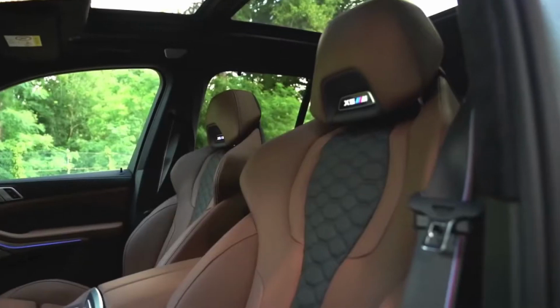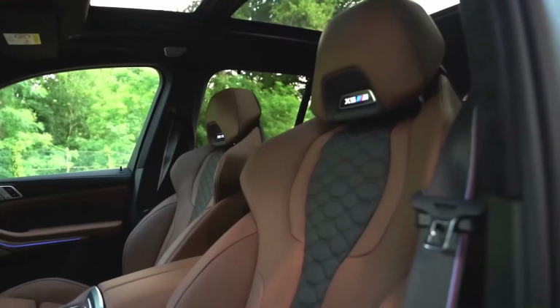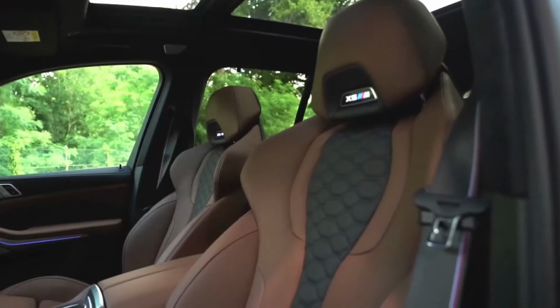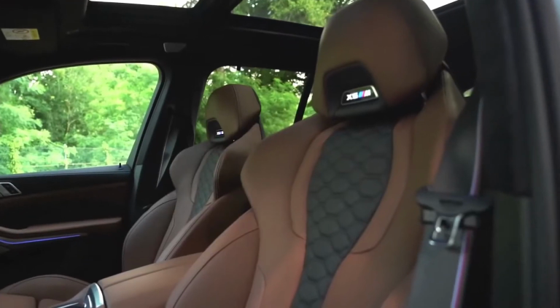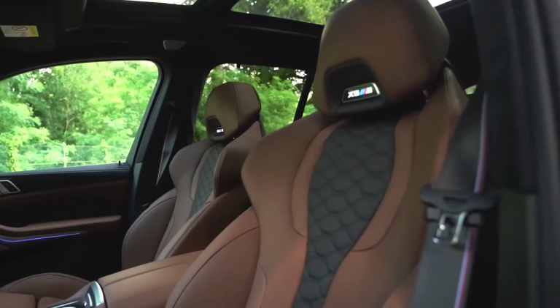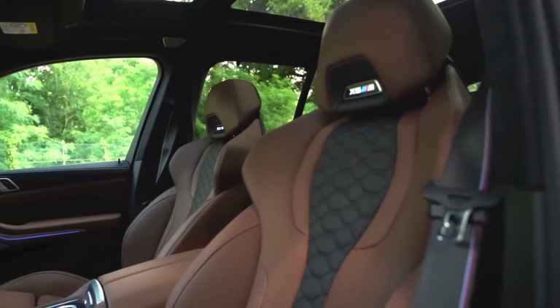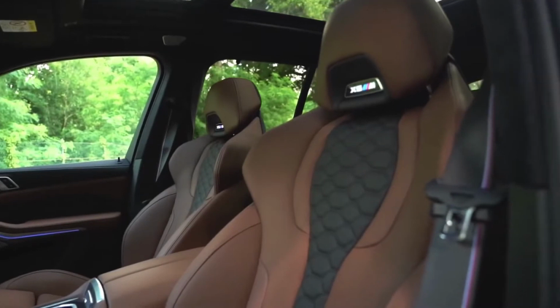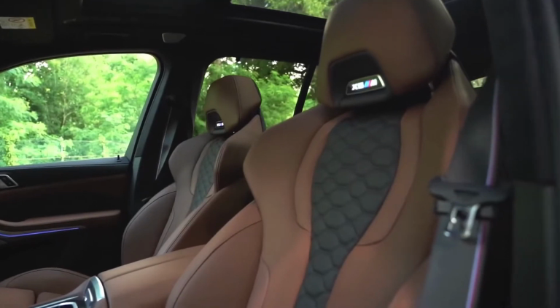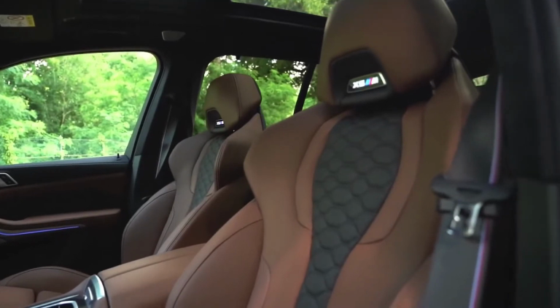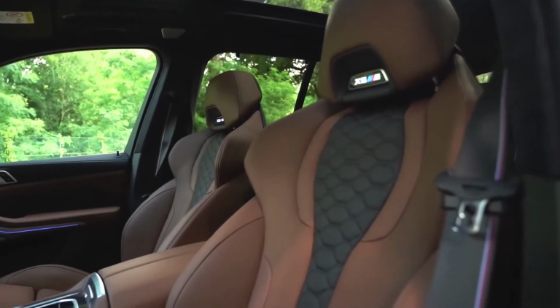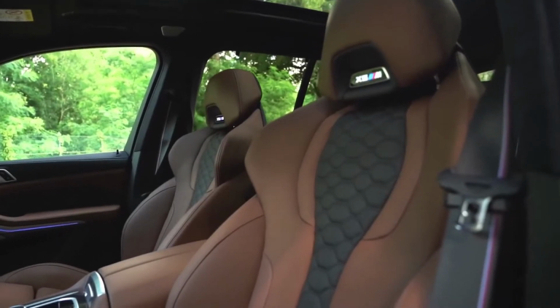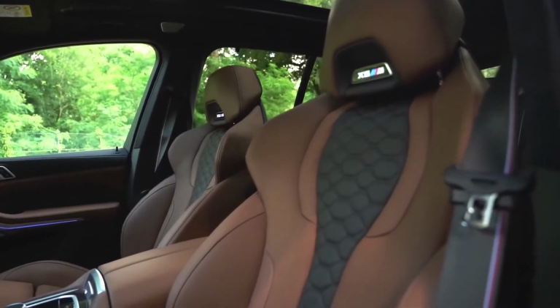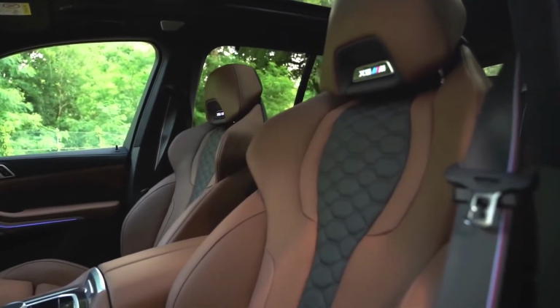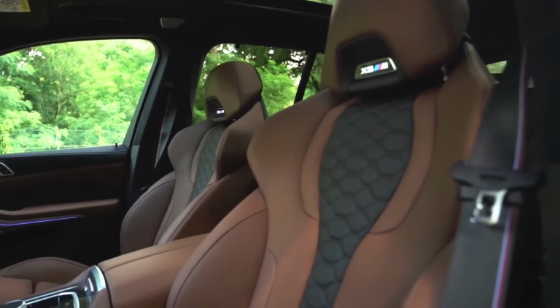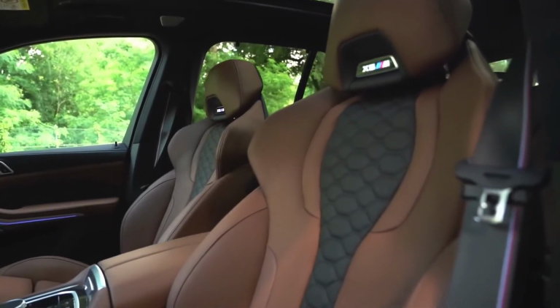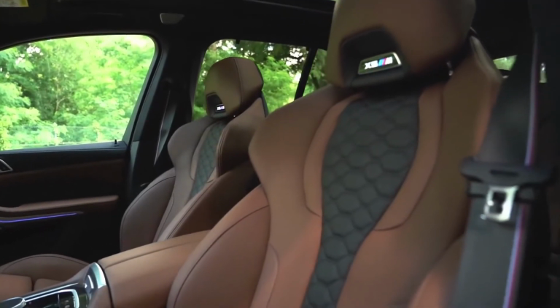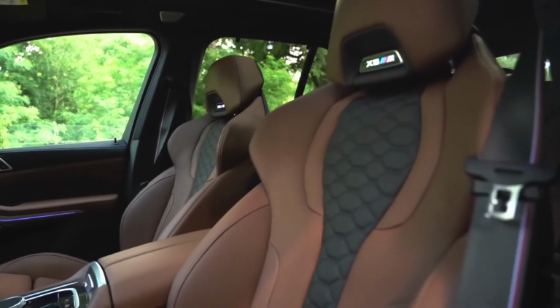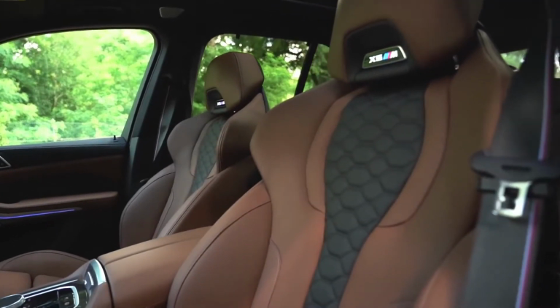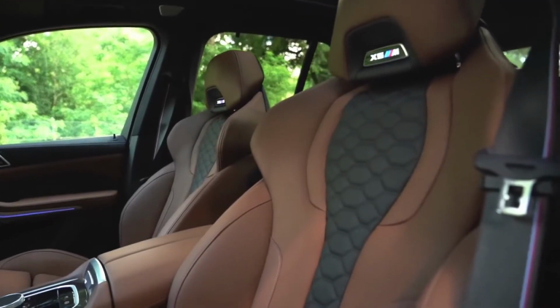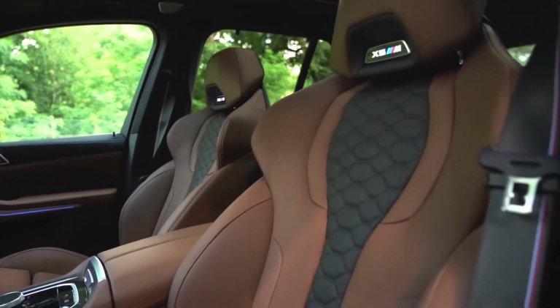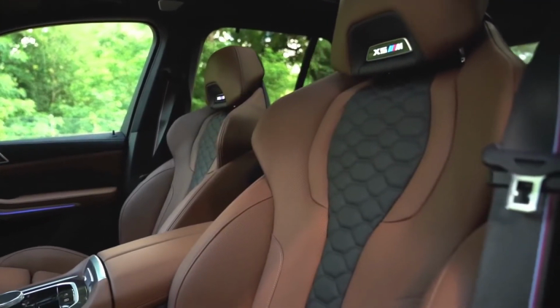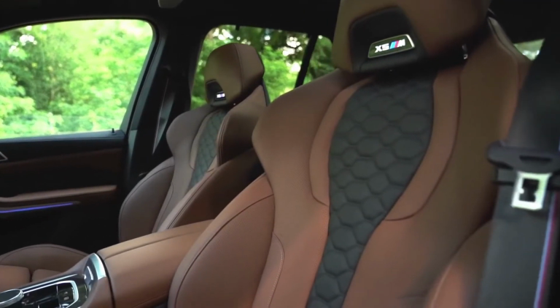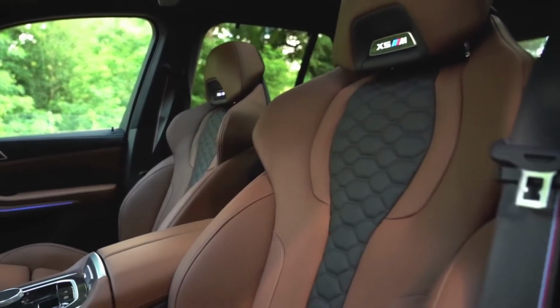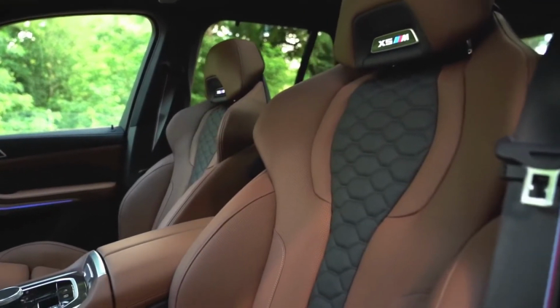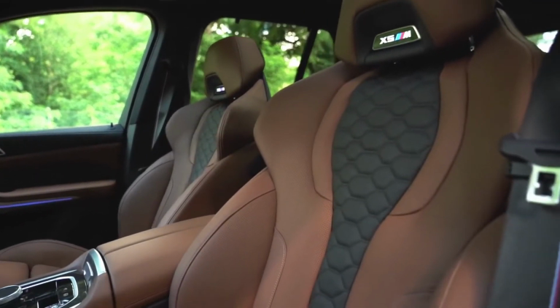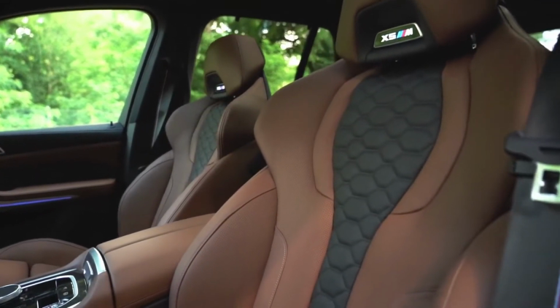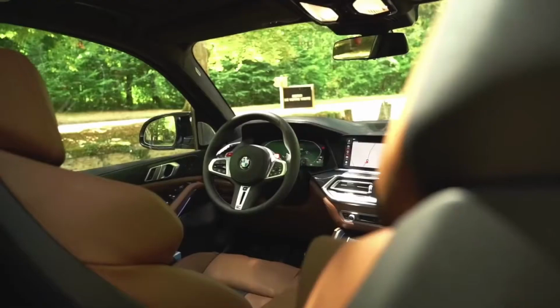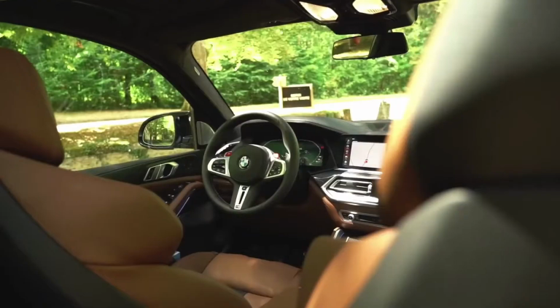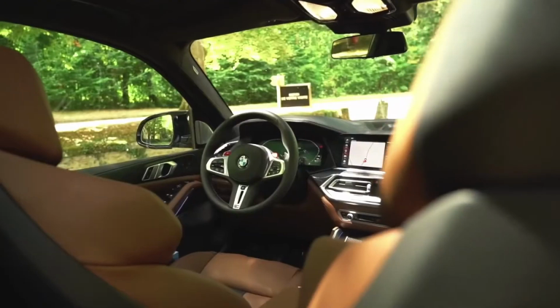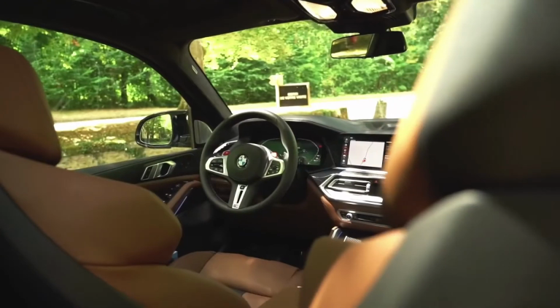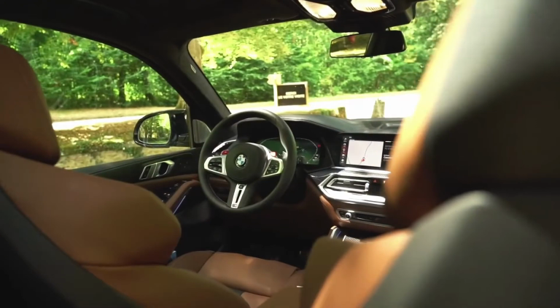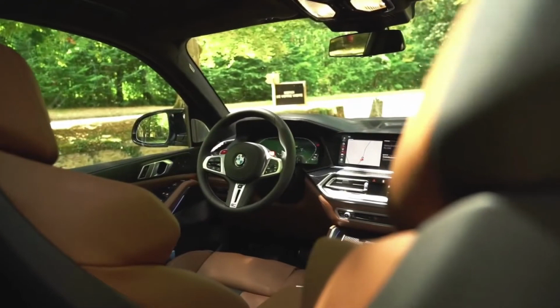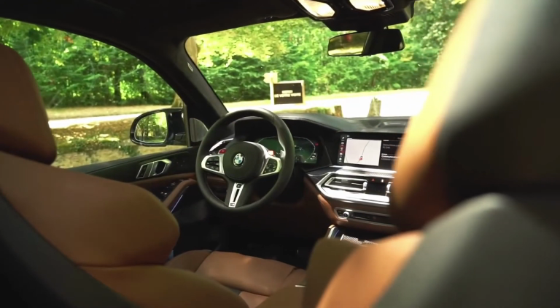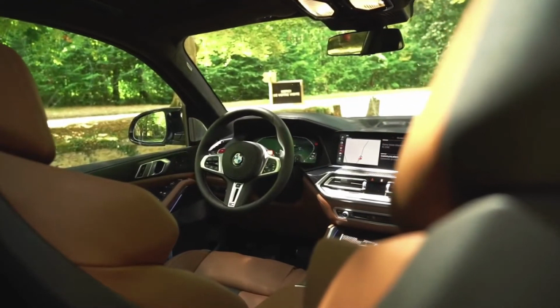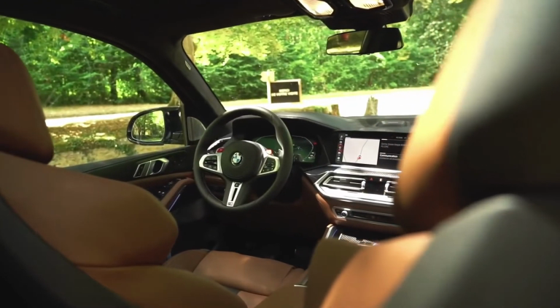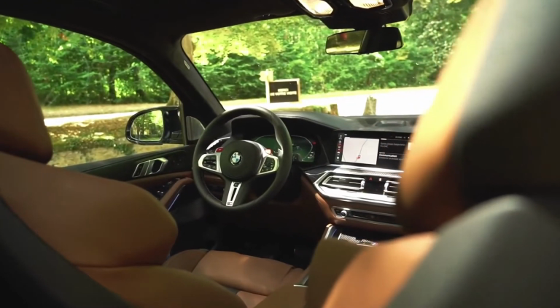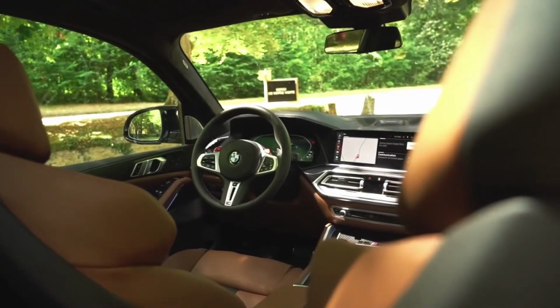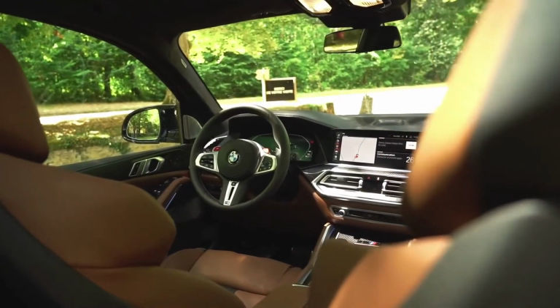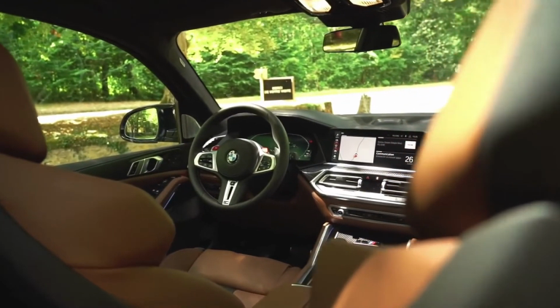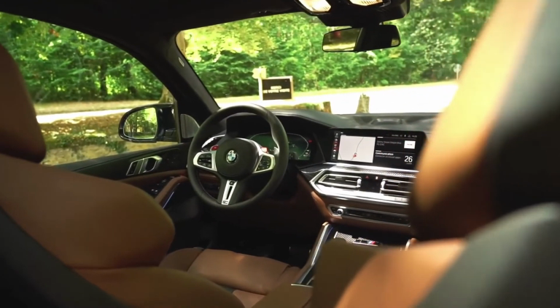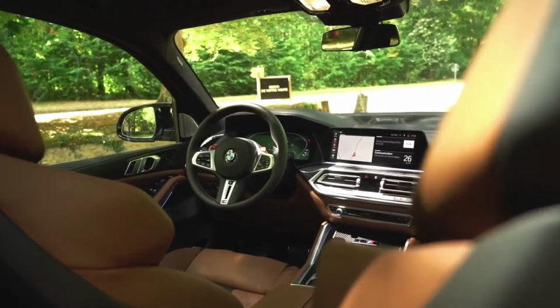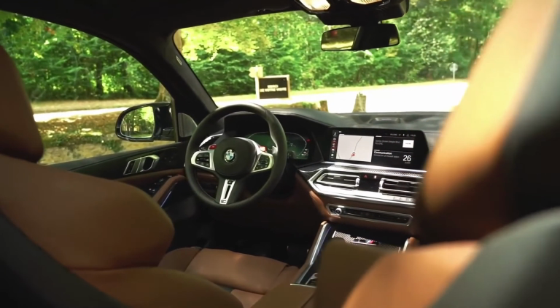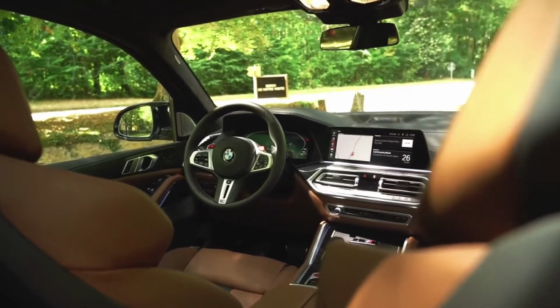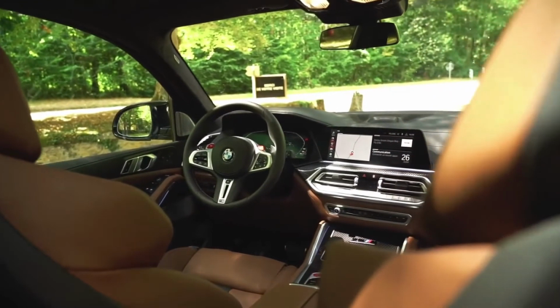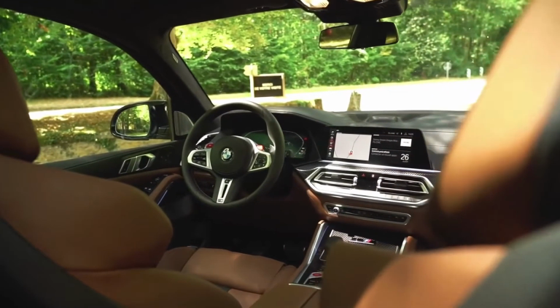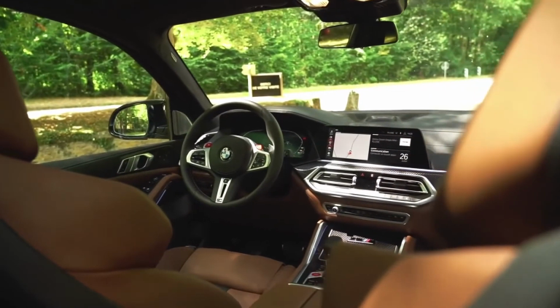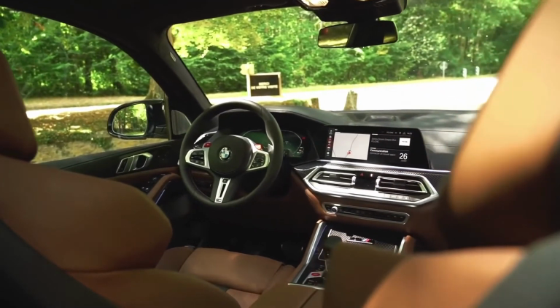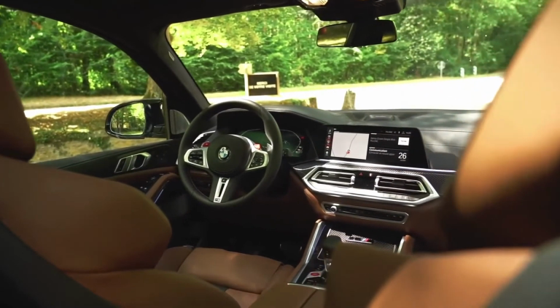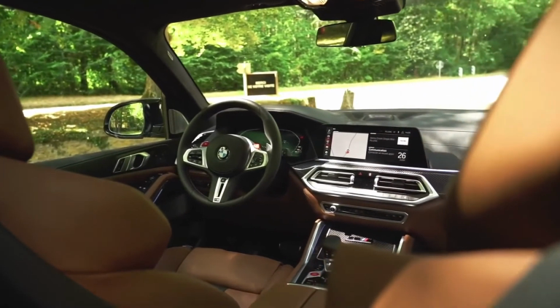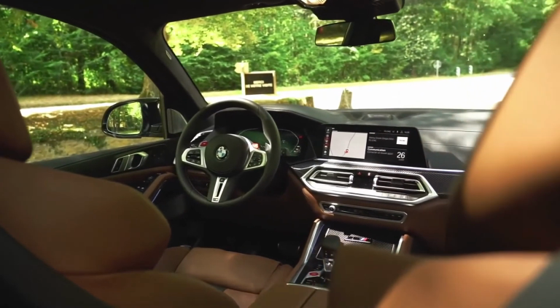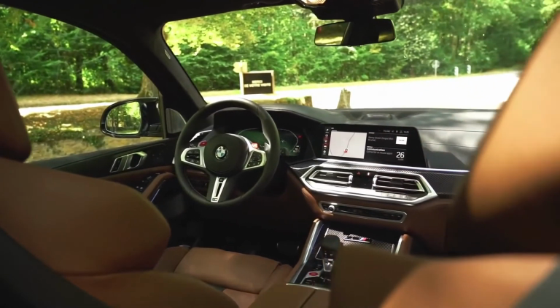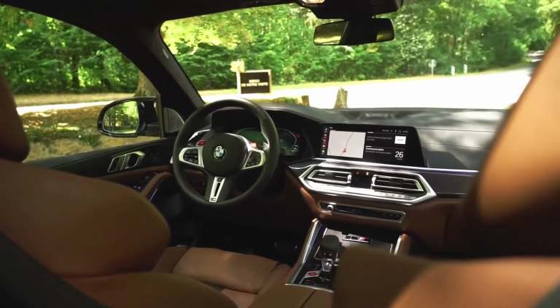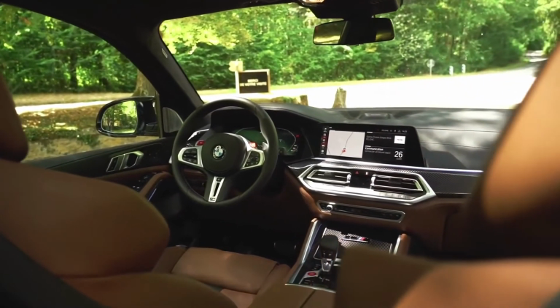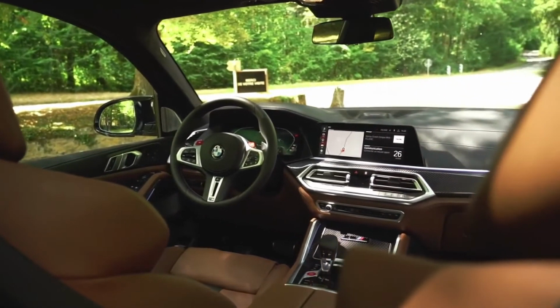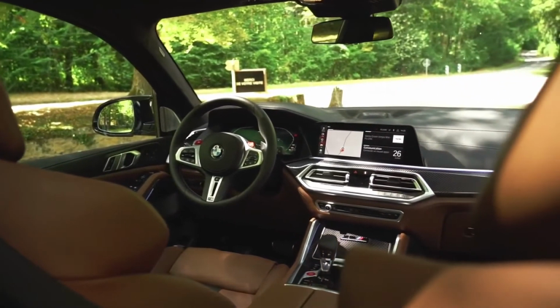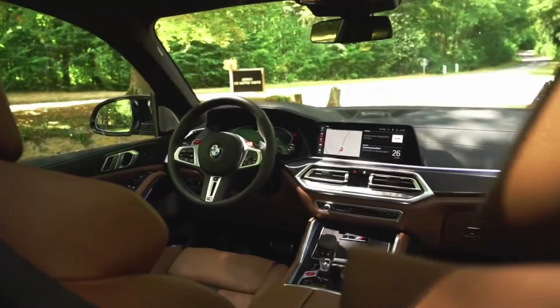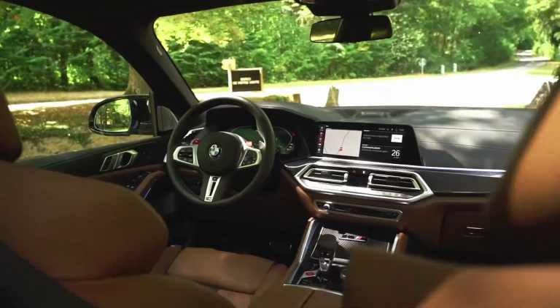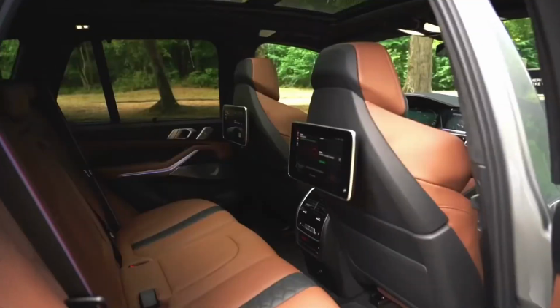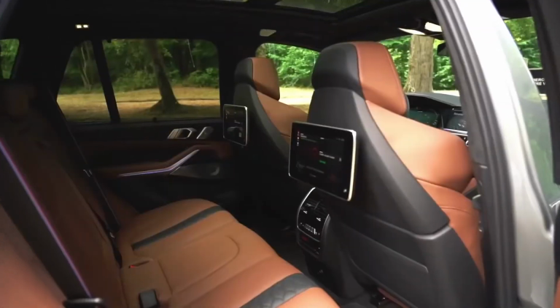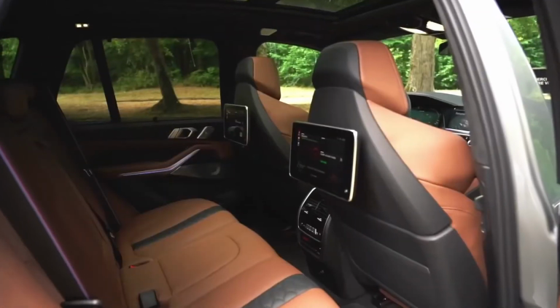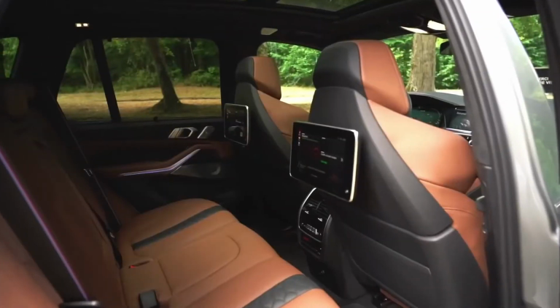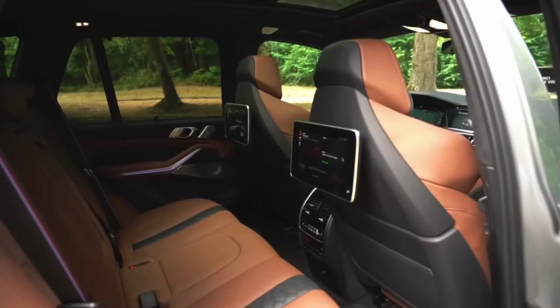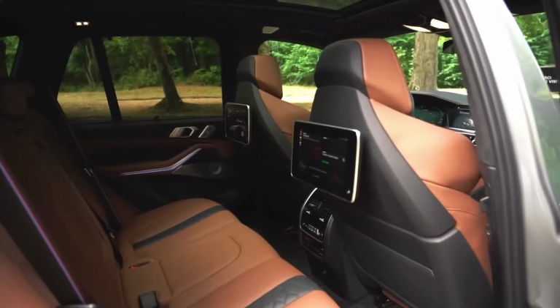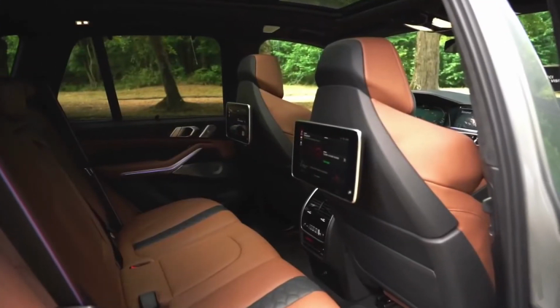The X5M generates 600 horsepower, while the Competition variant creates 617 horsepower.